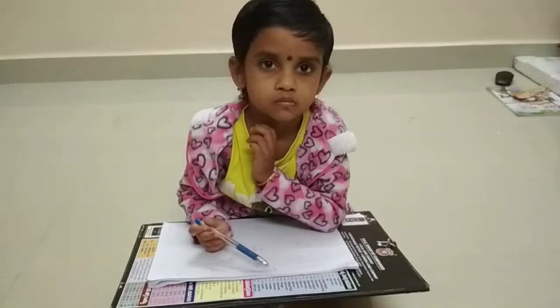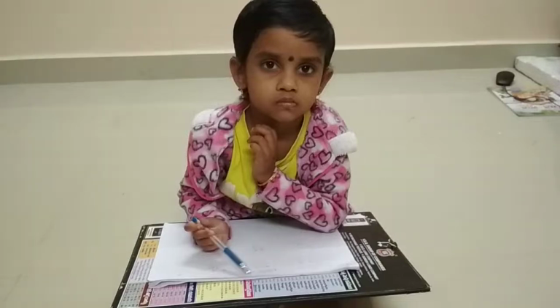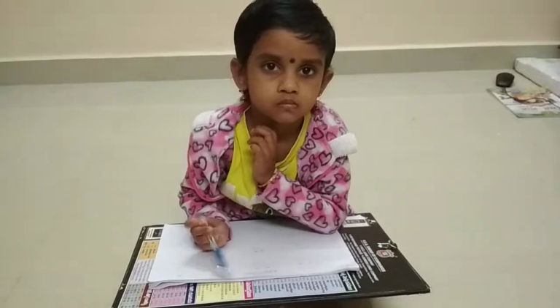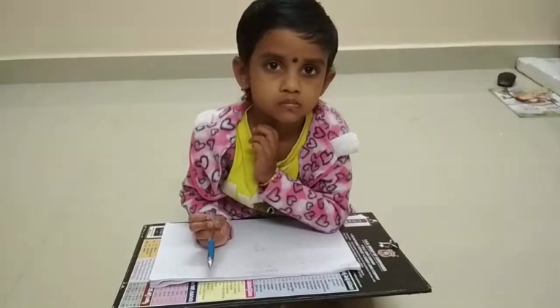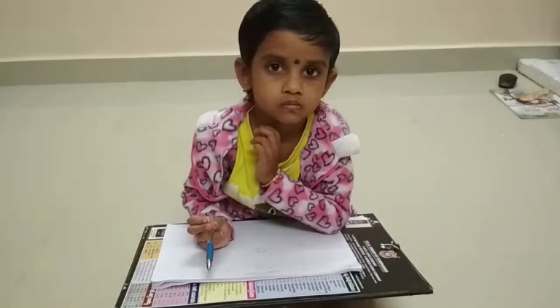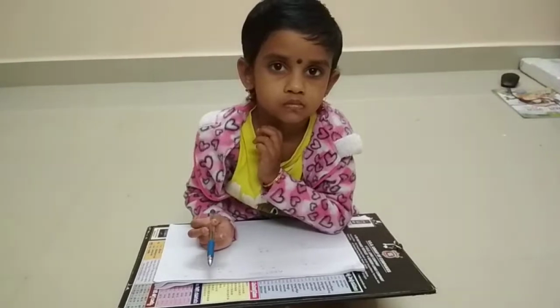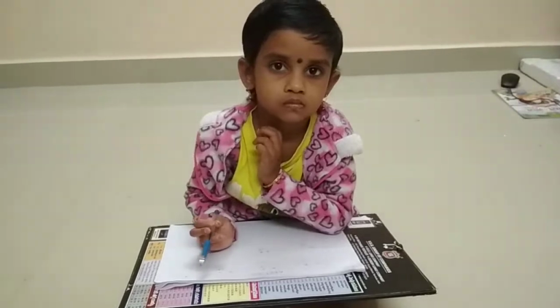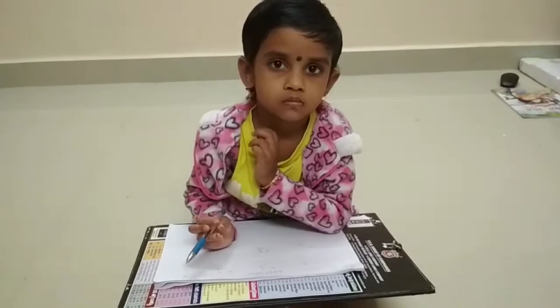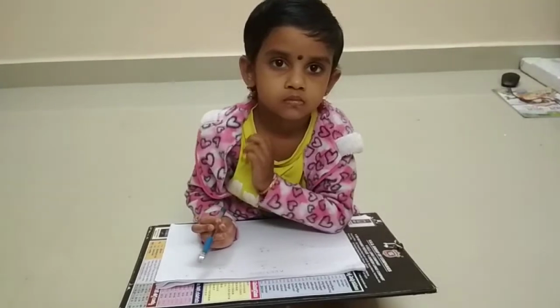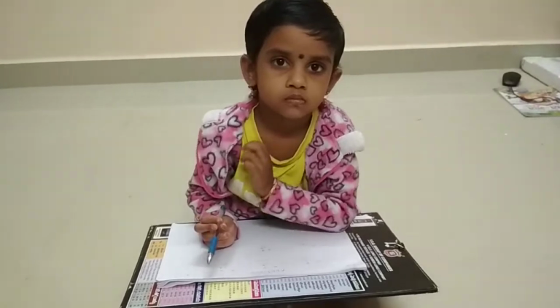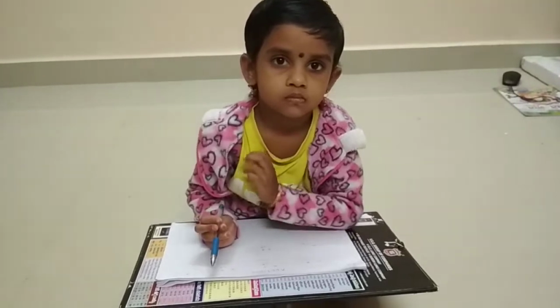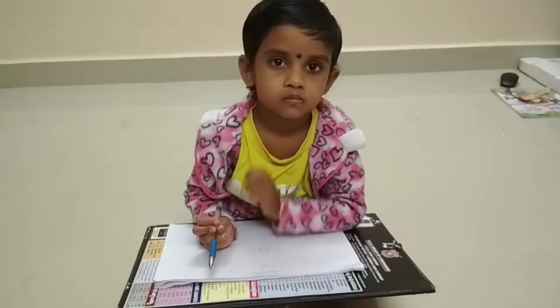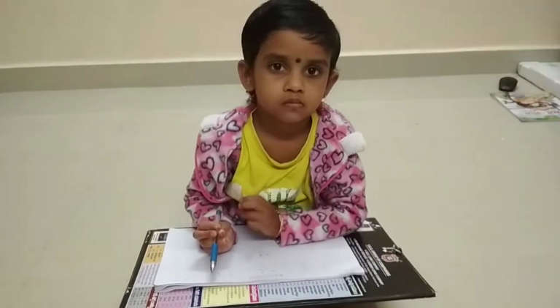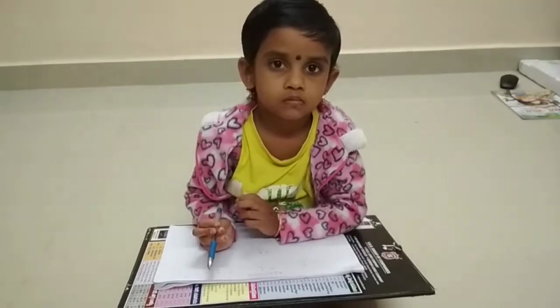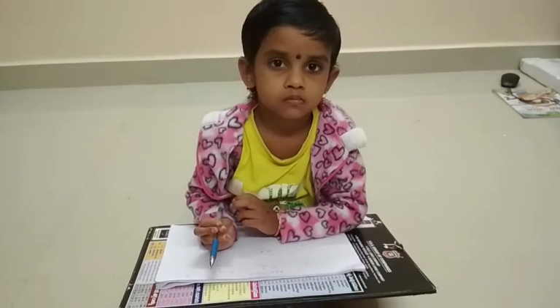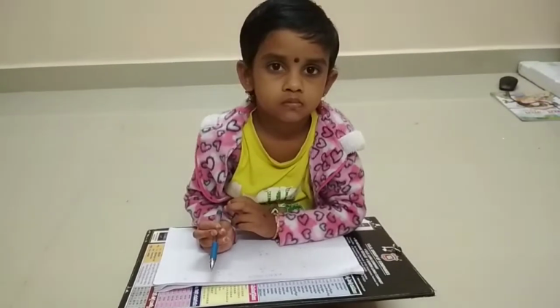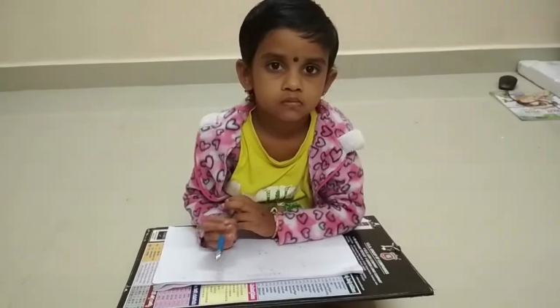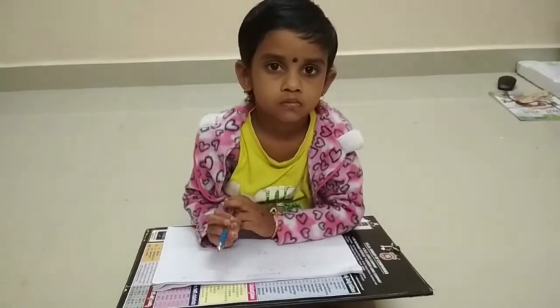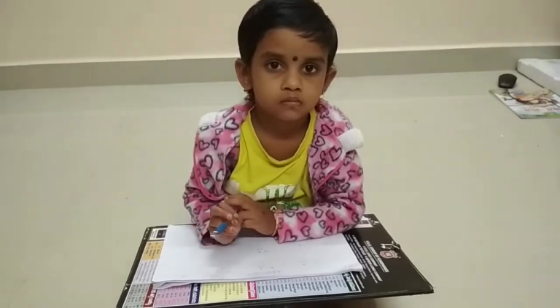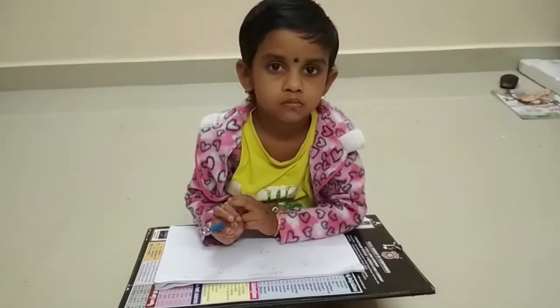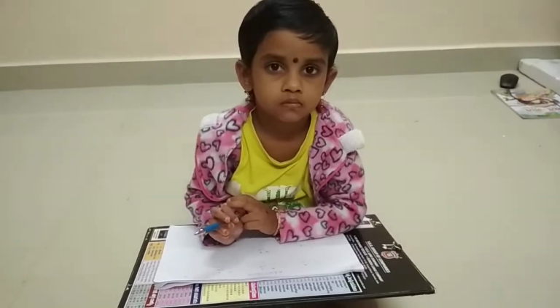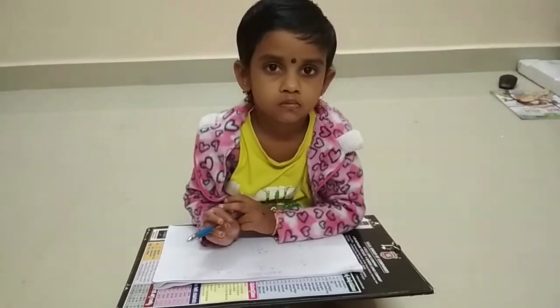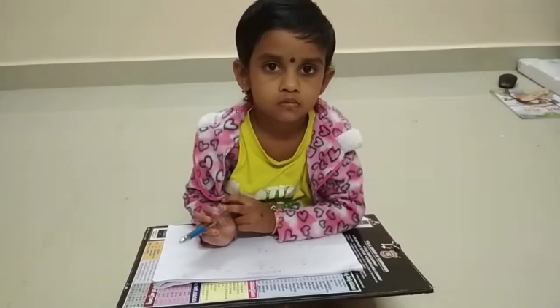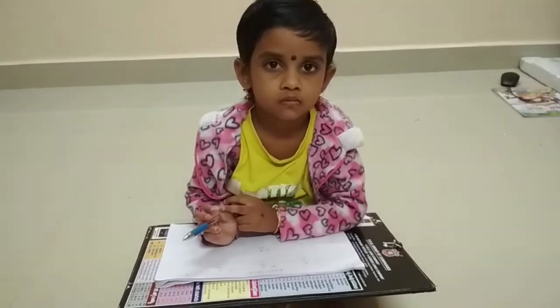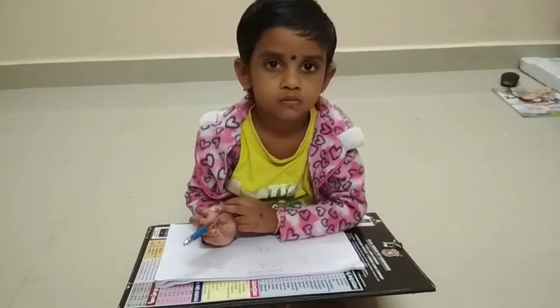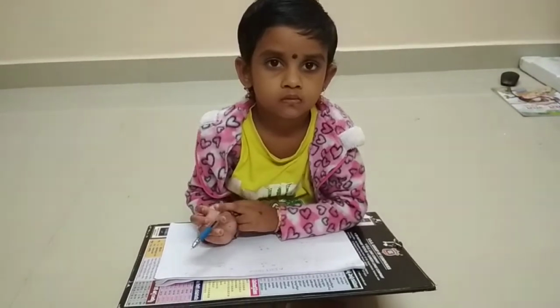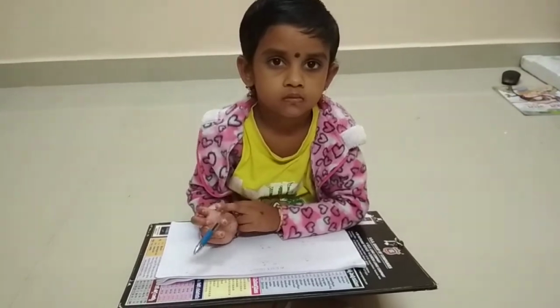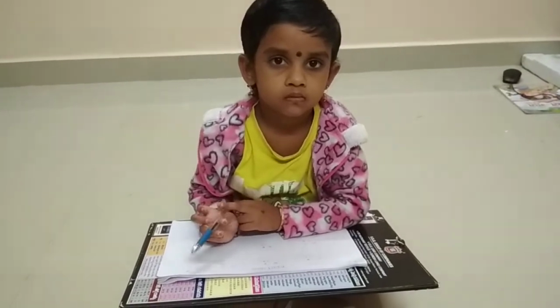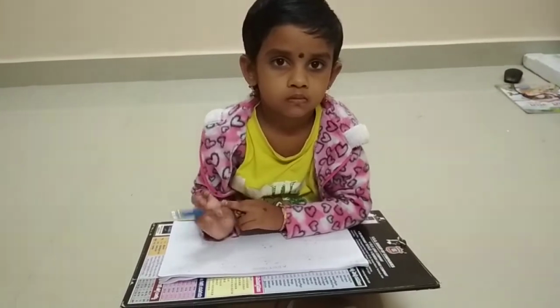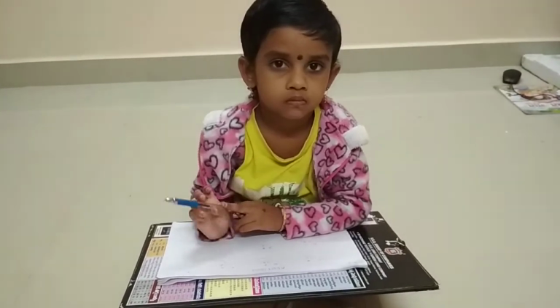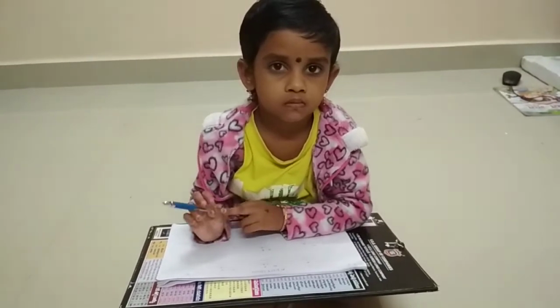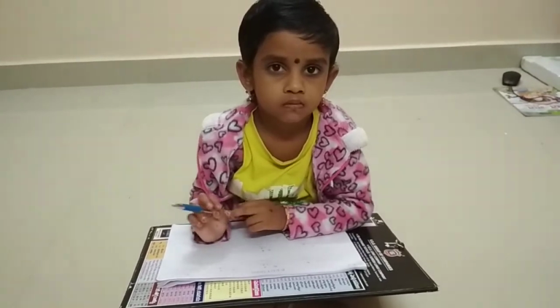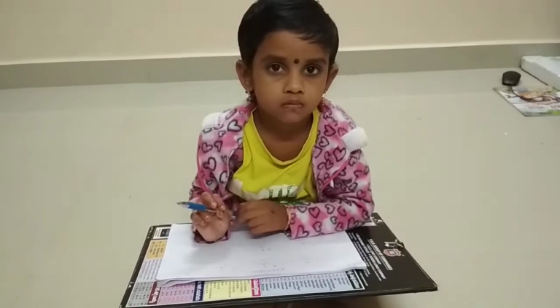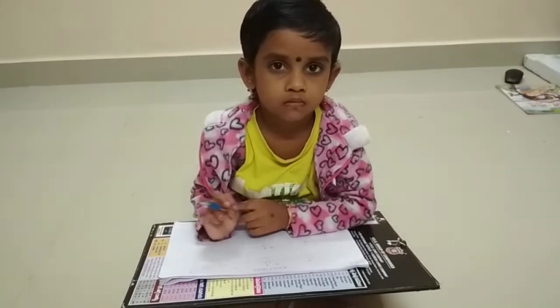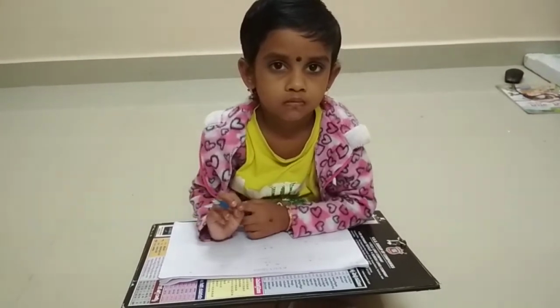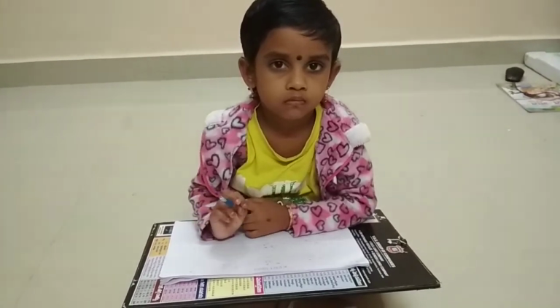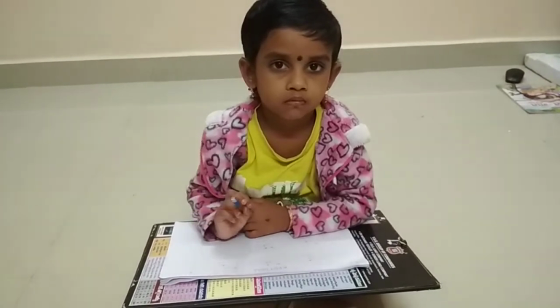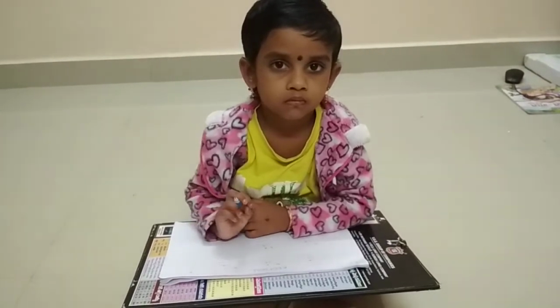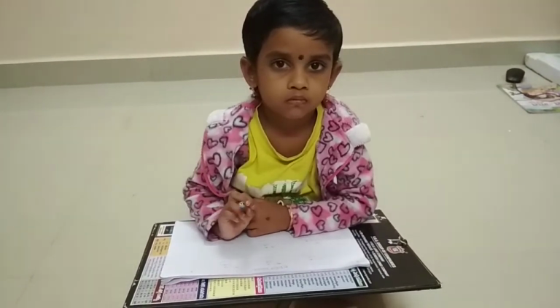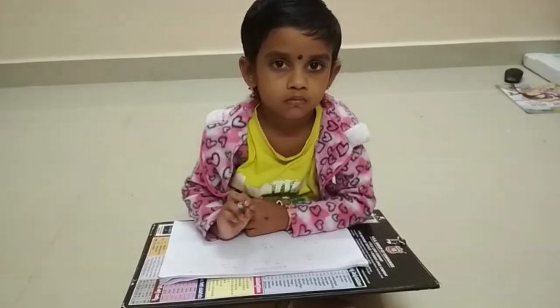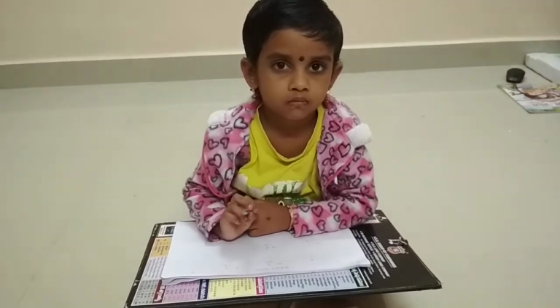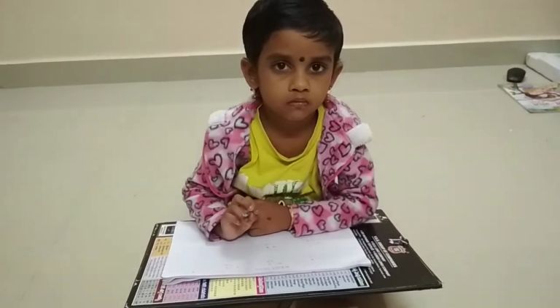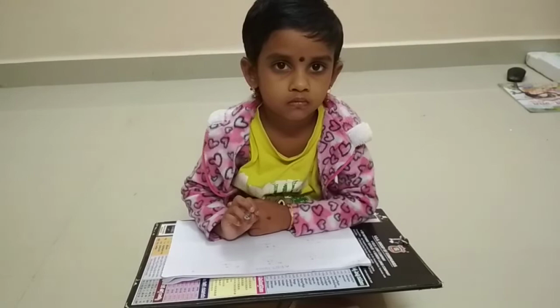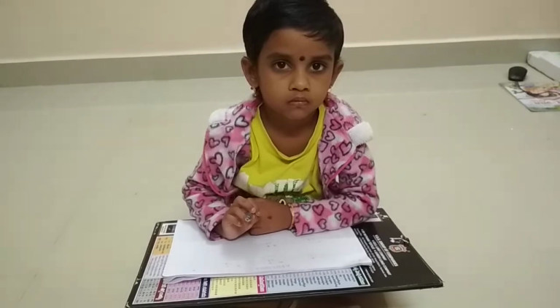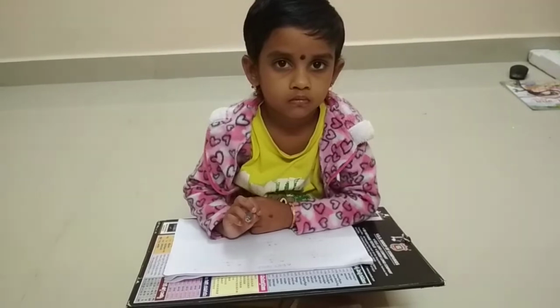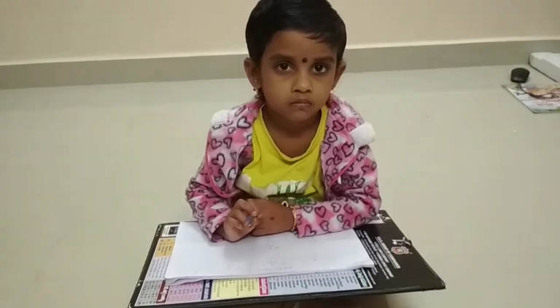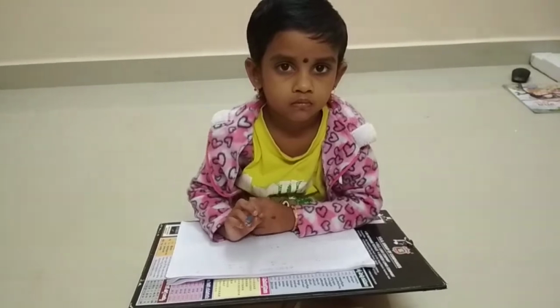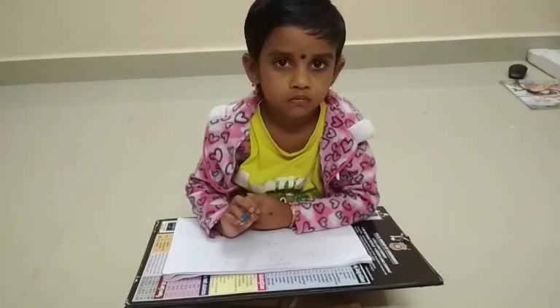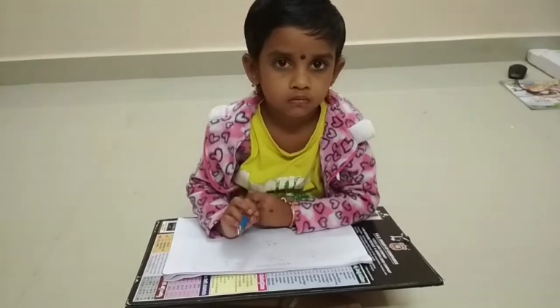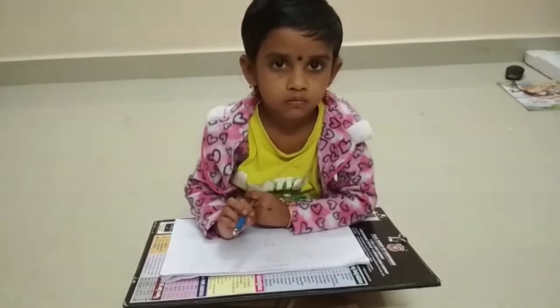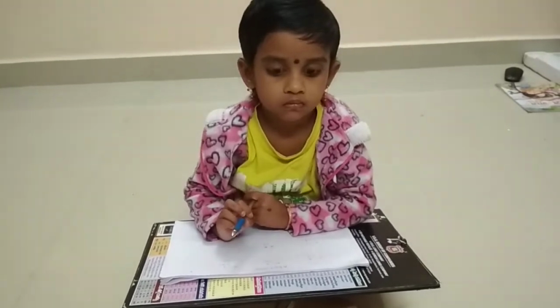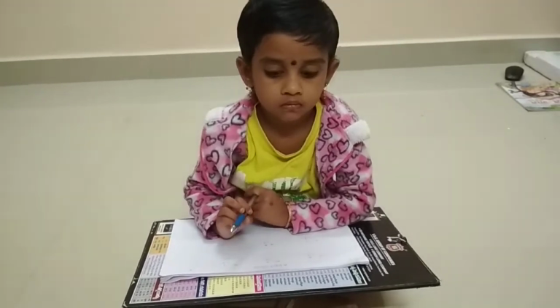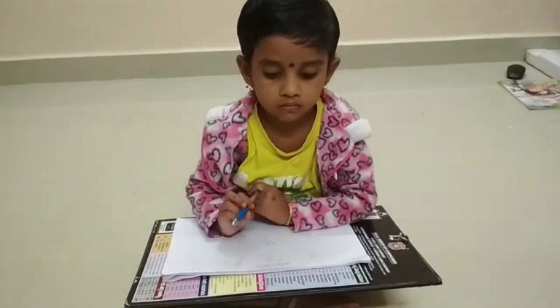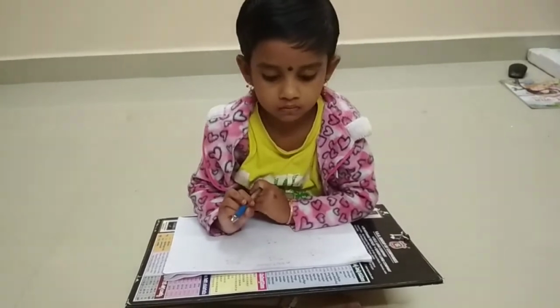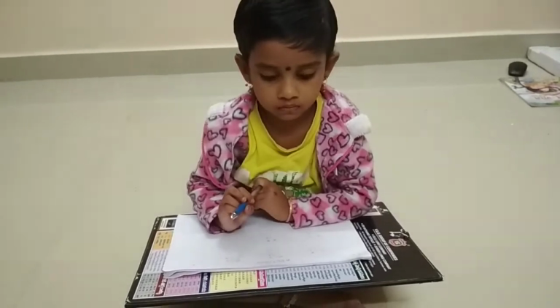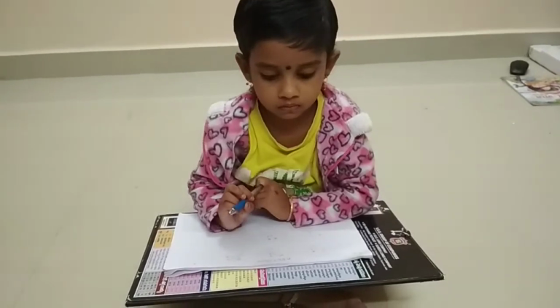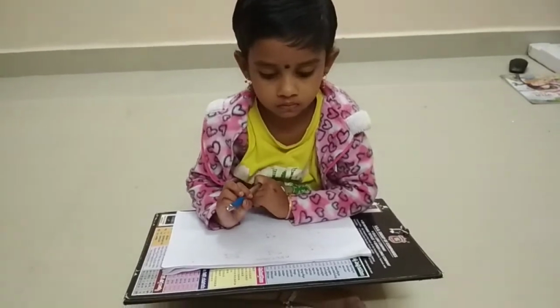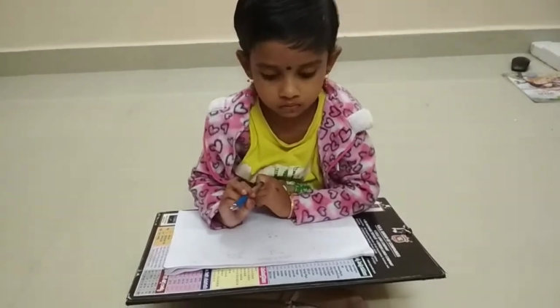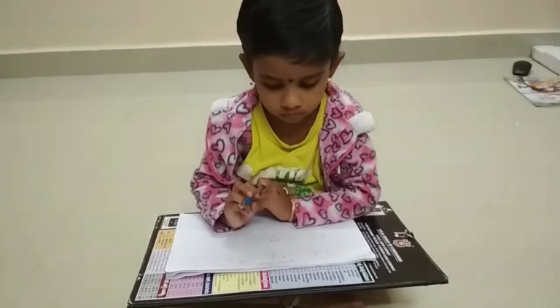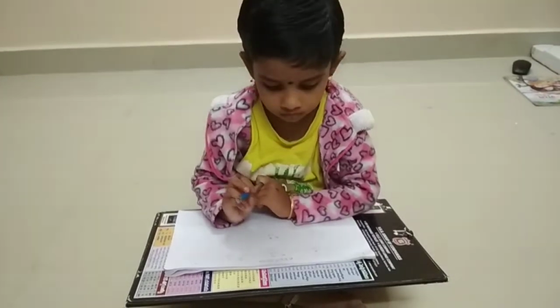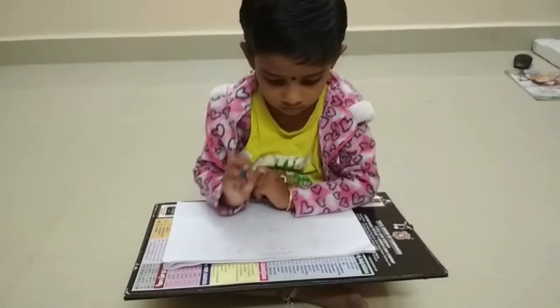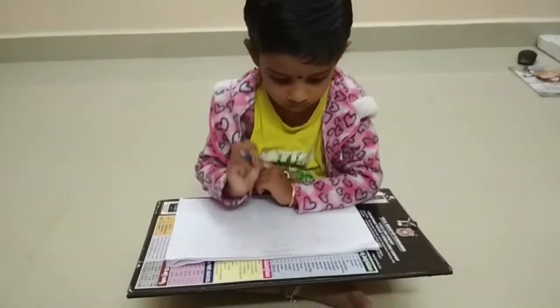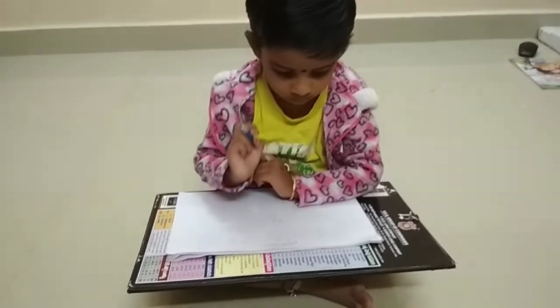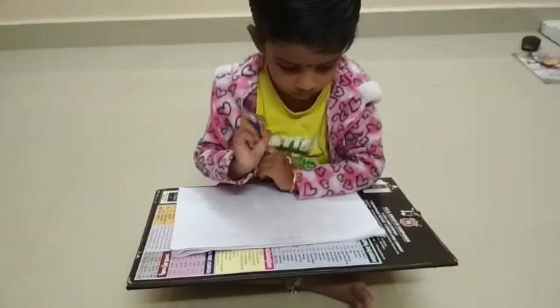Hello children. Today we will learn additions. My daughter is going to teach additions. Let's start.